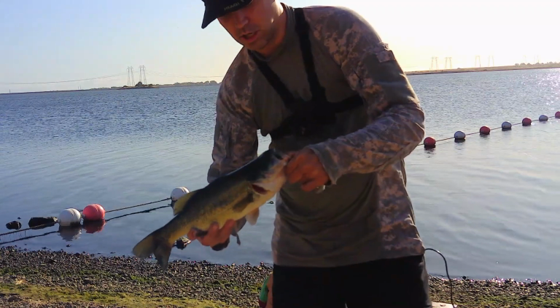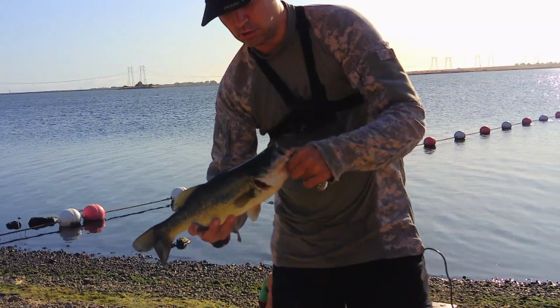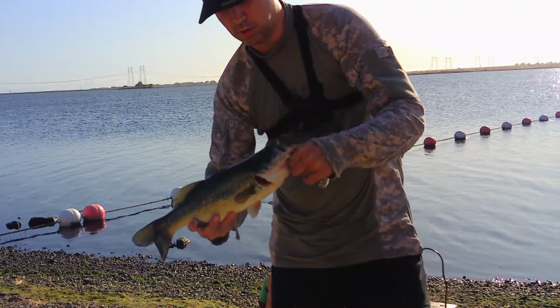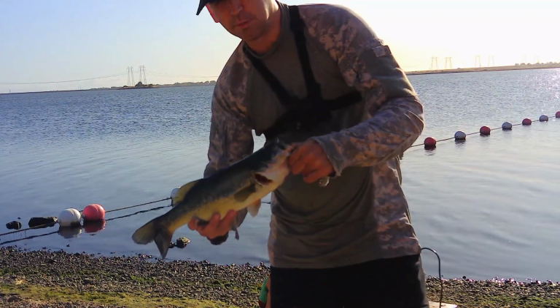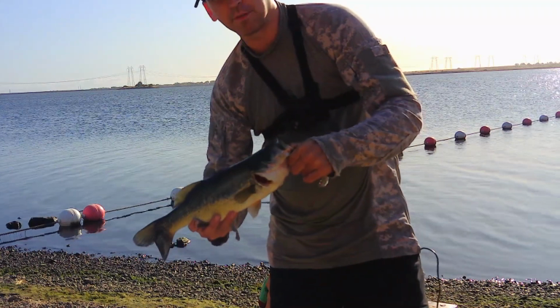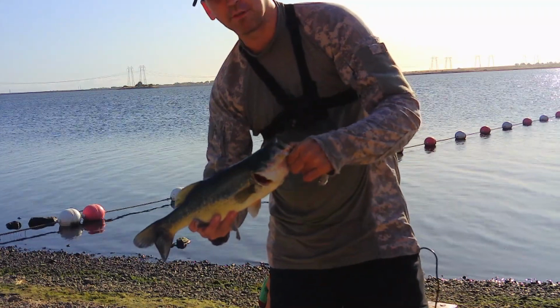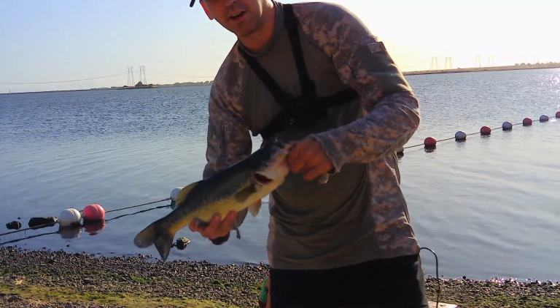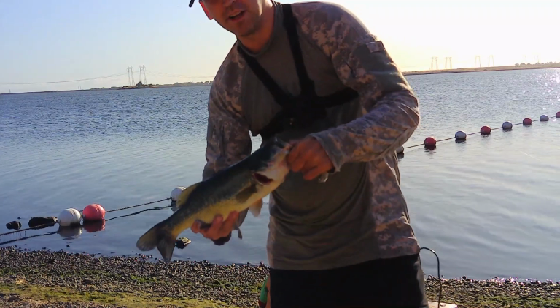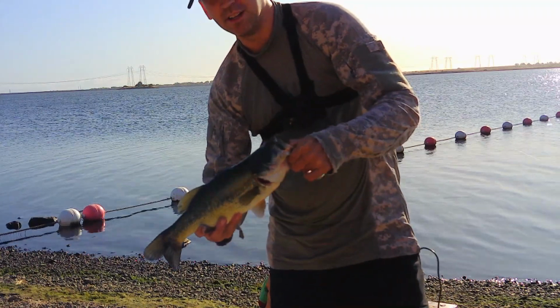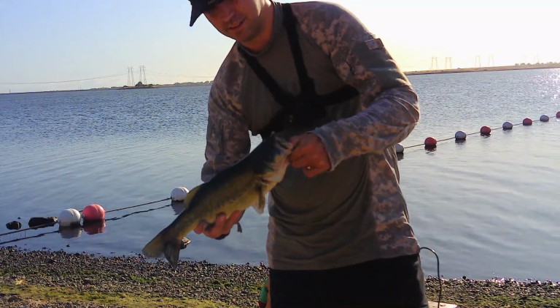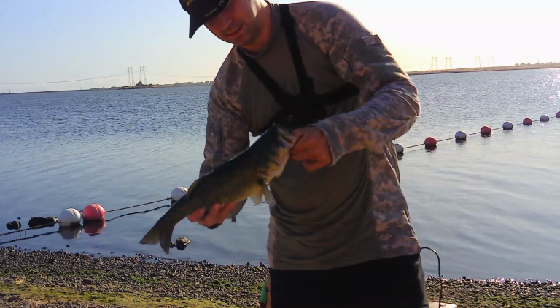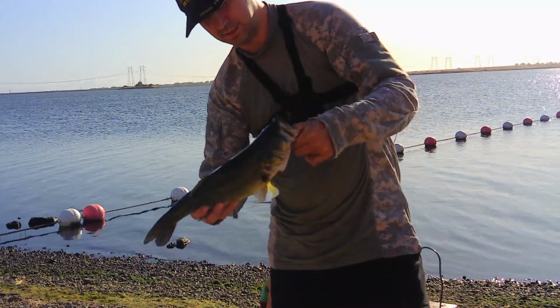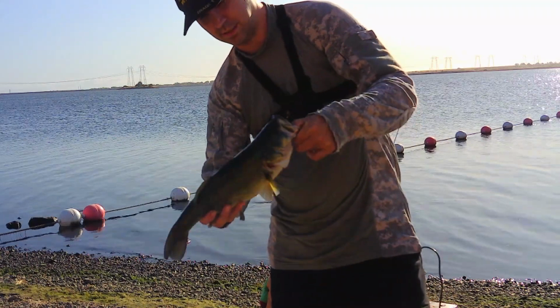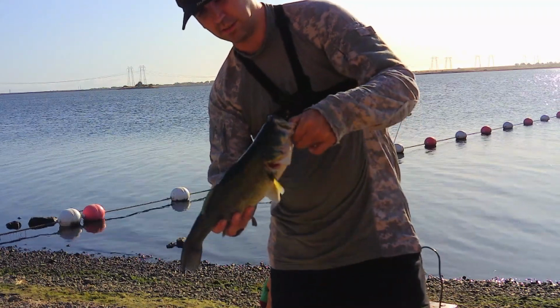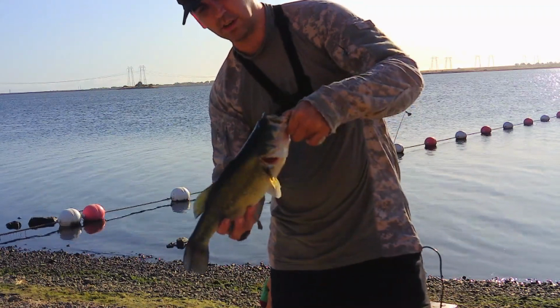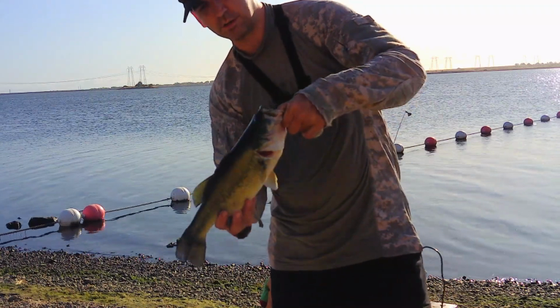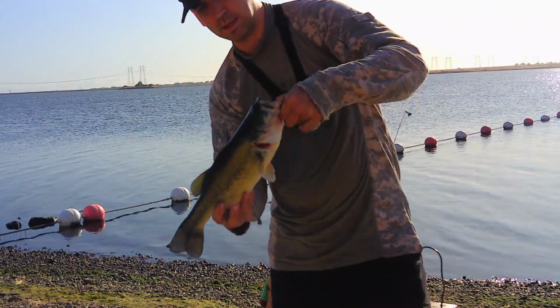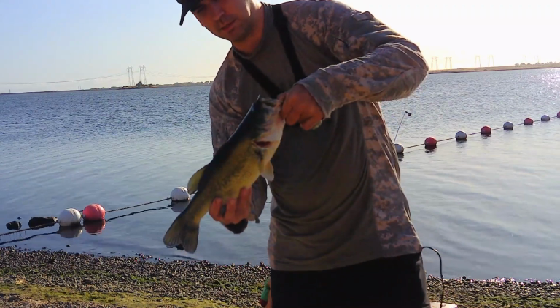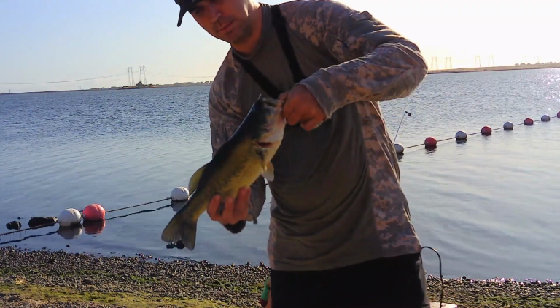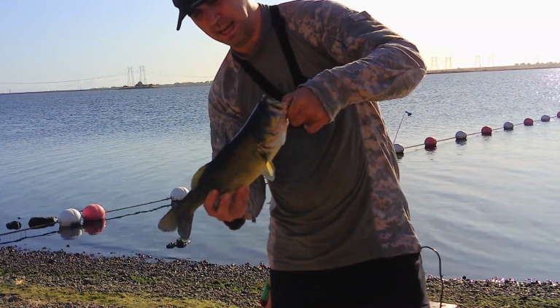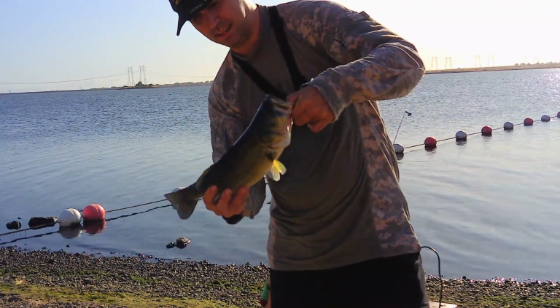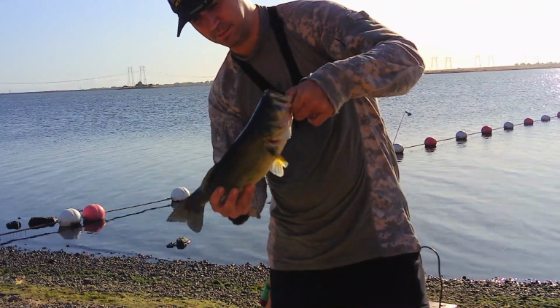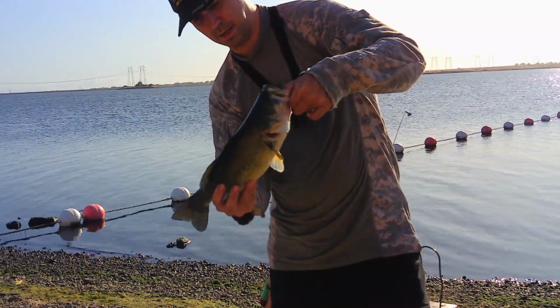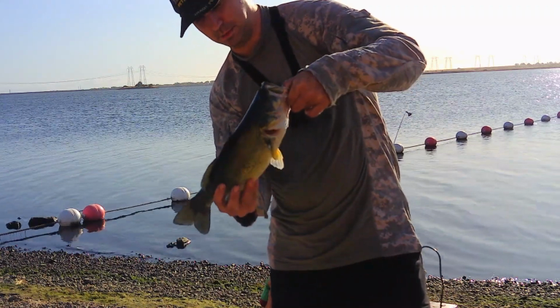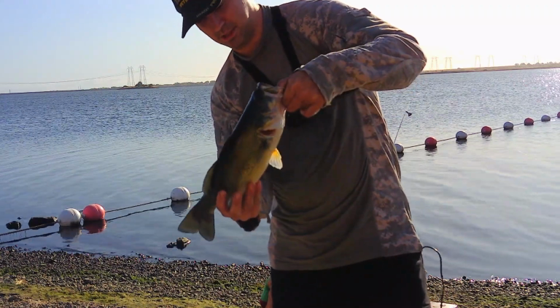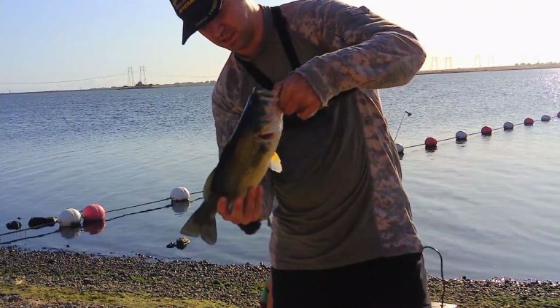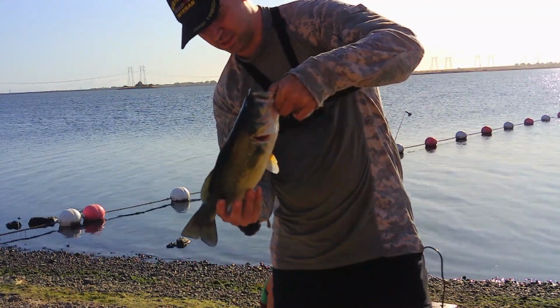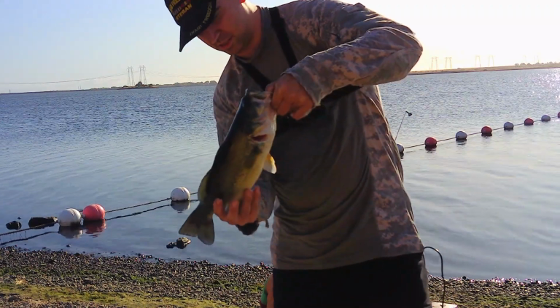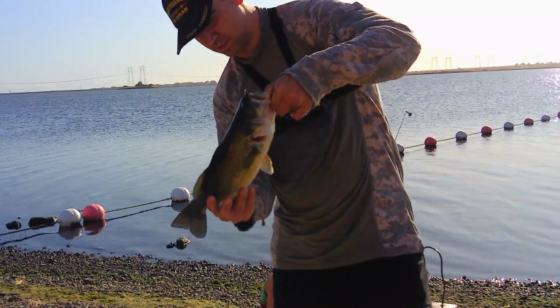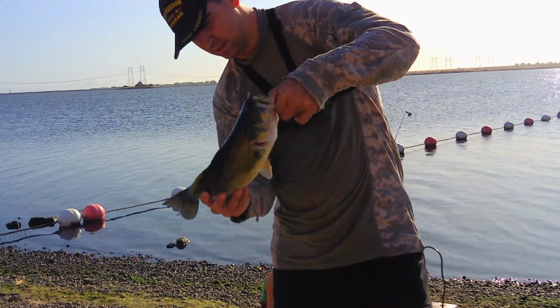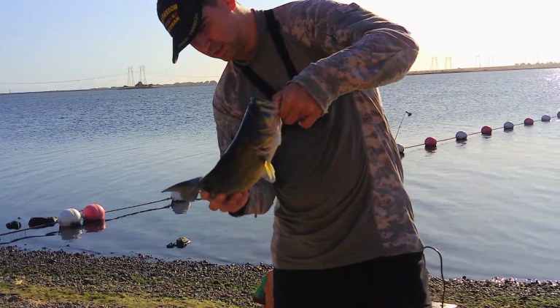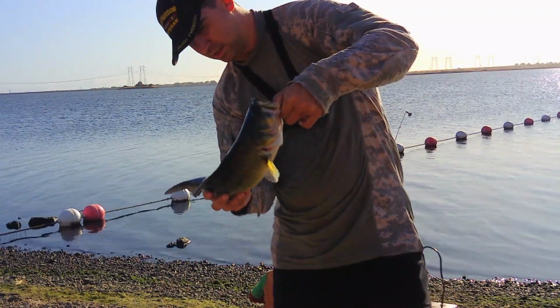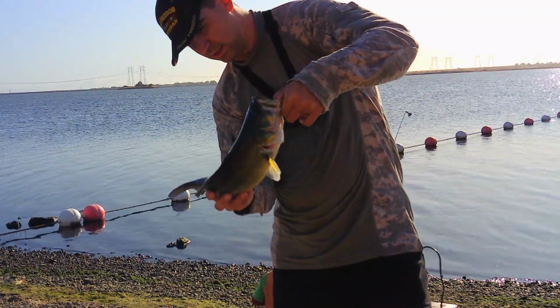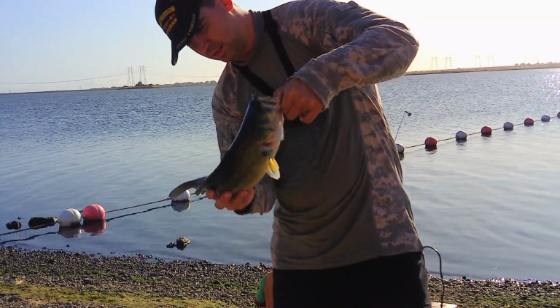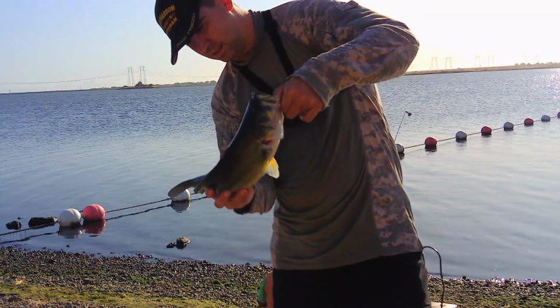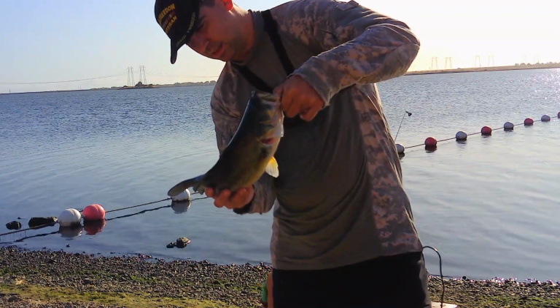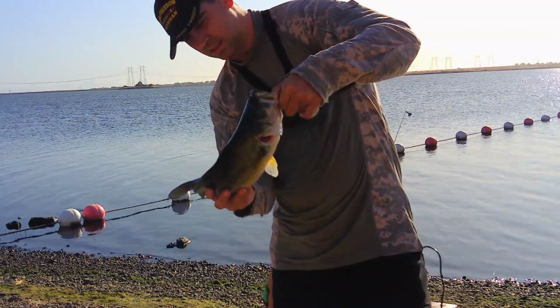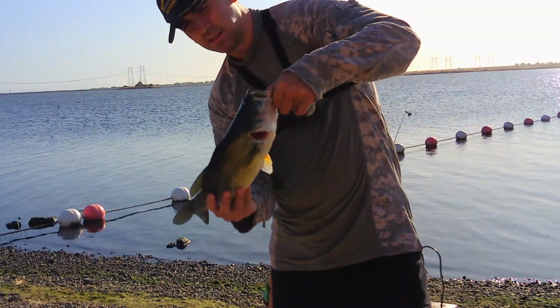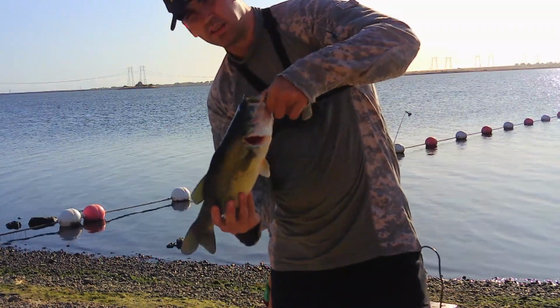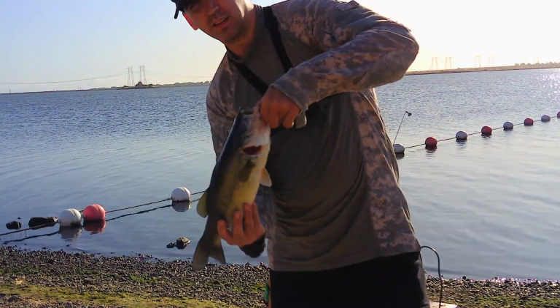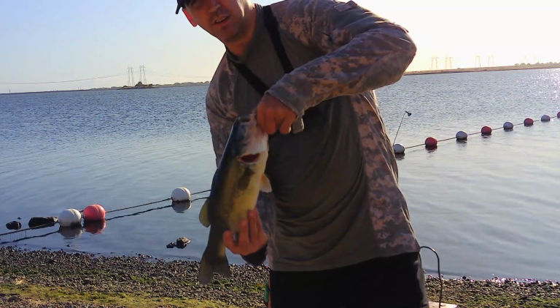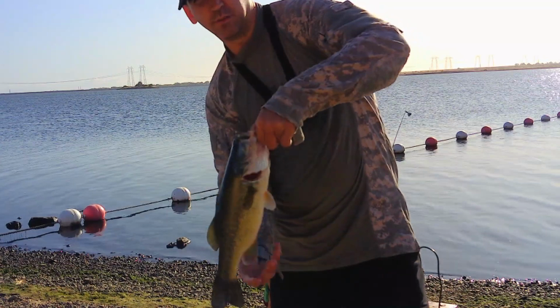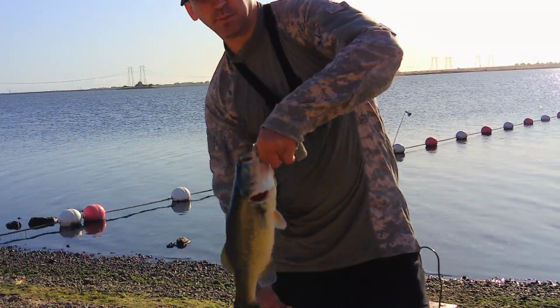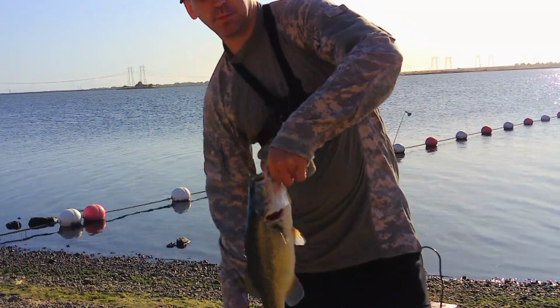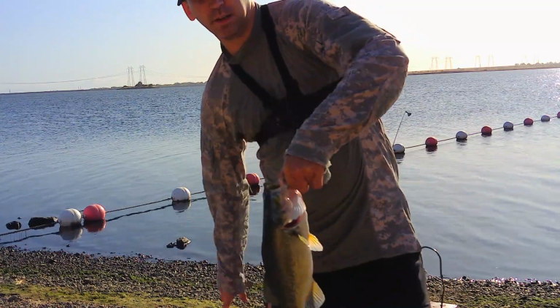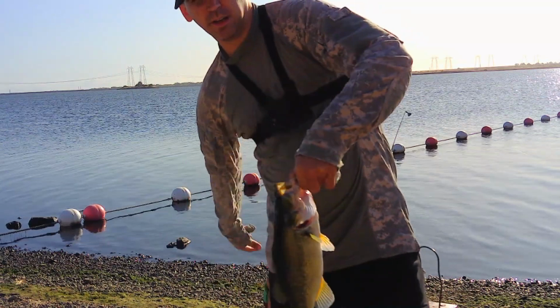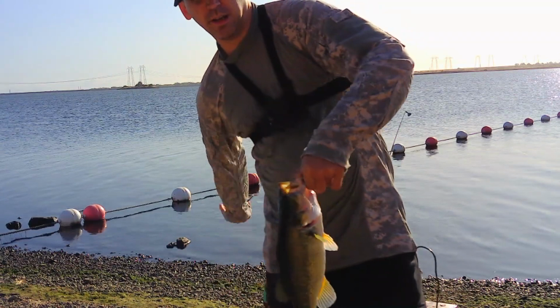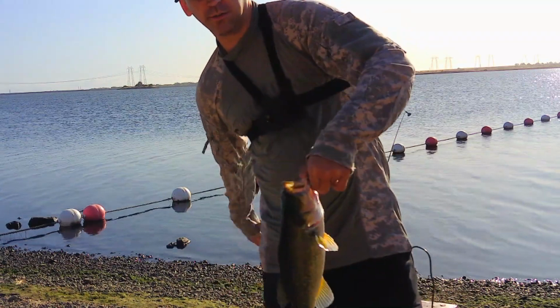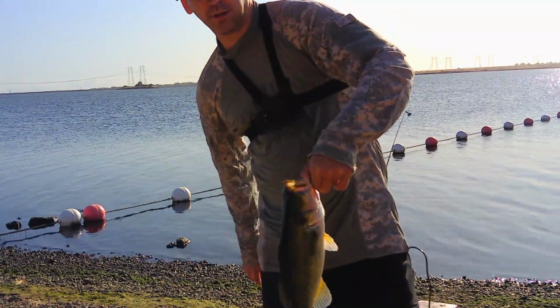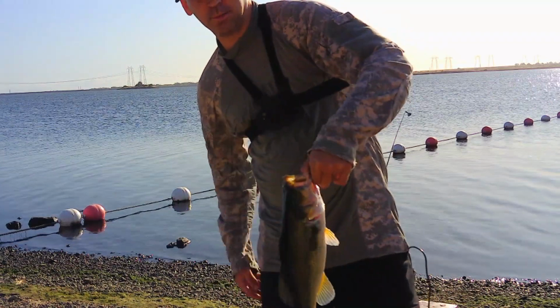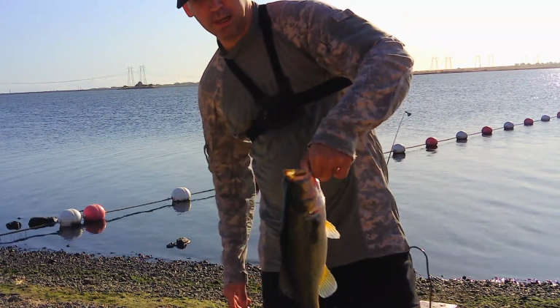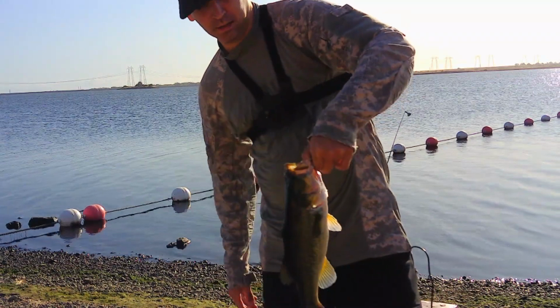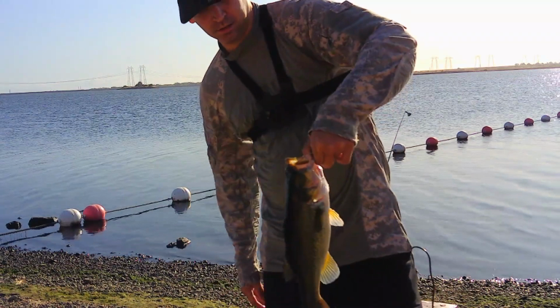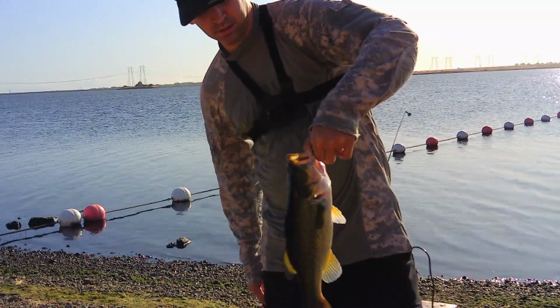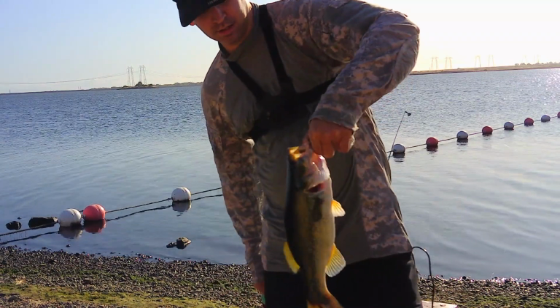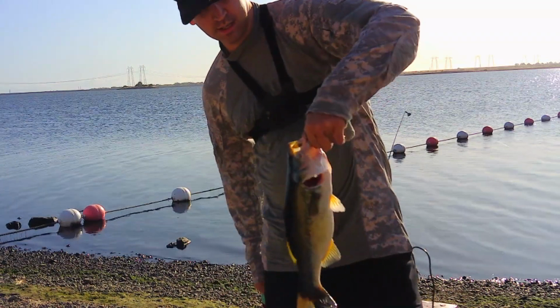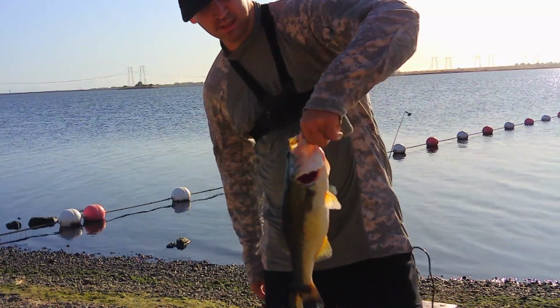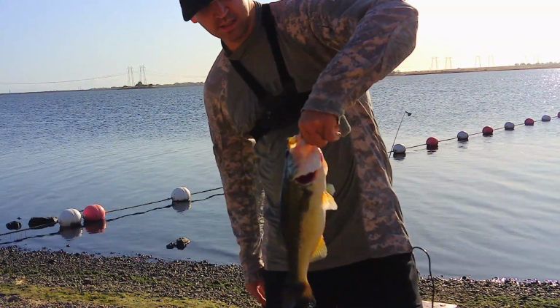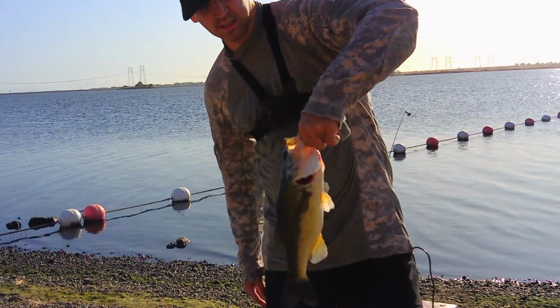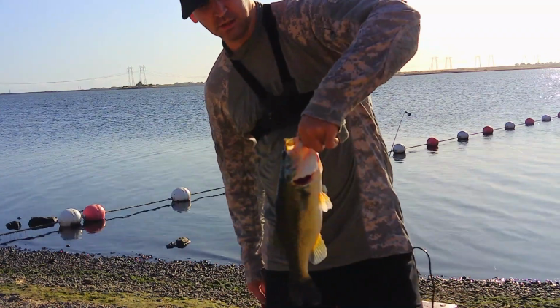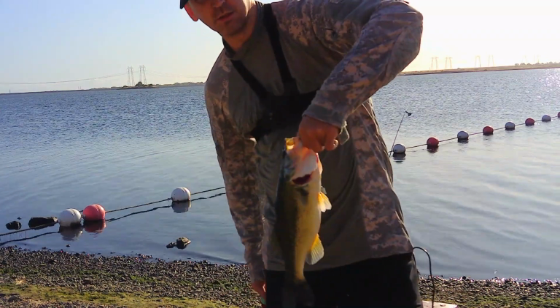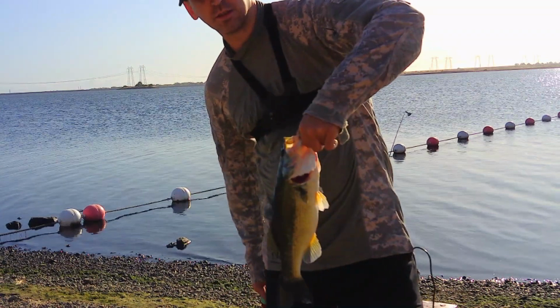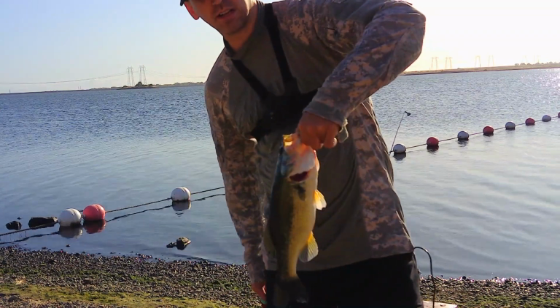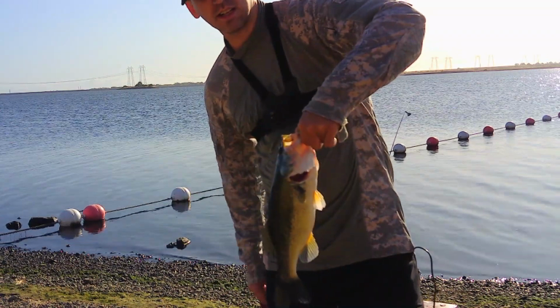Number three — another largemouth bass, probably just a little over a pound, less than two. Nice.